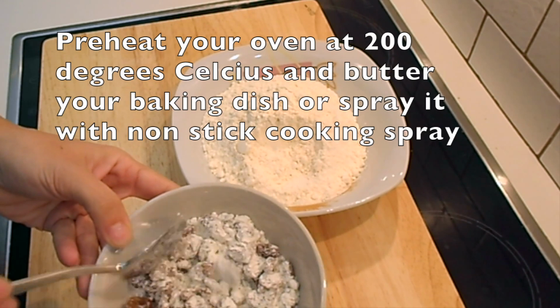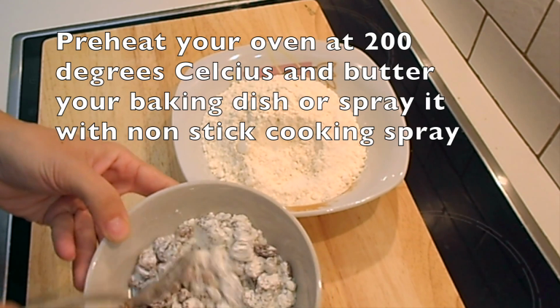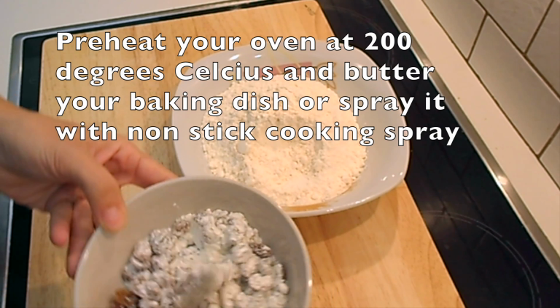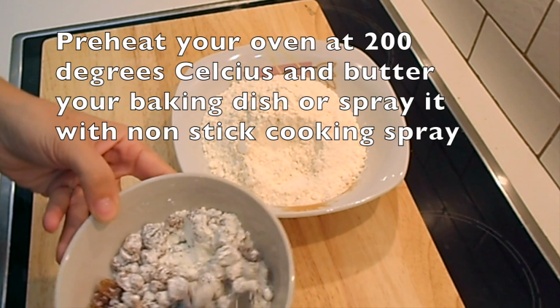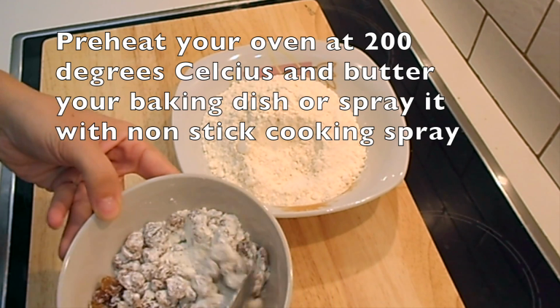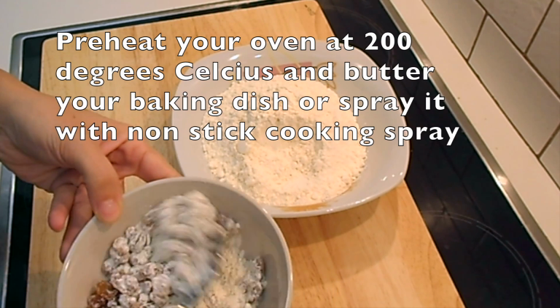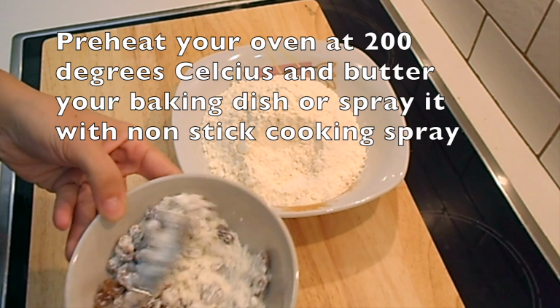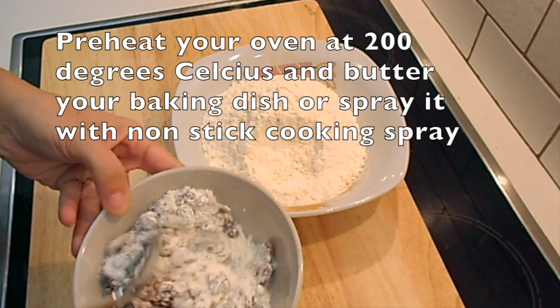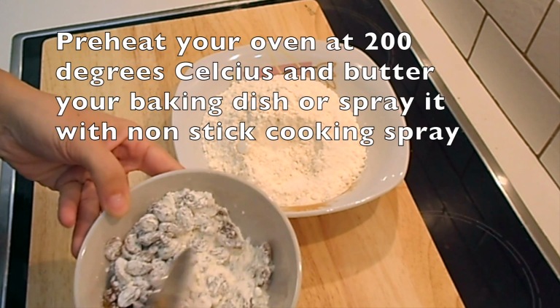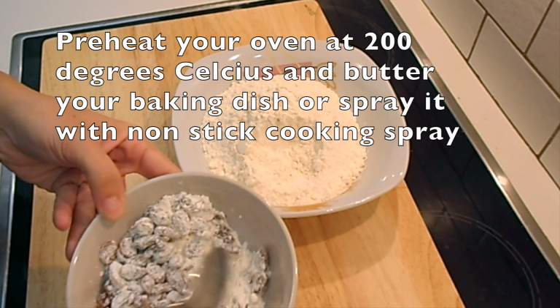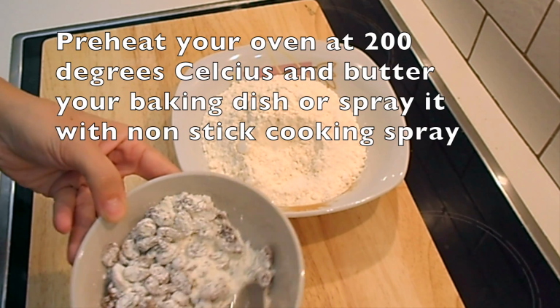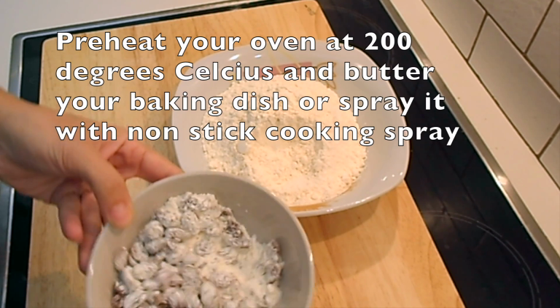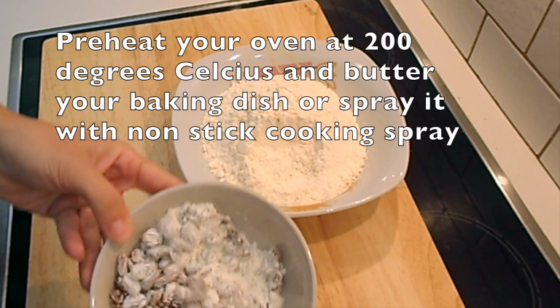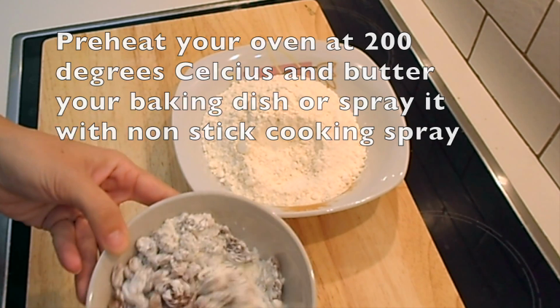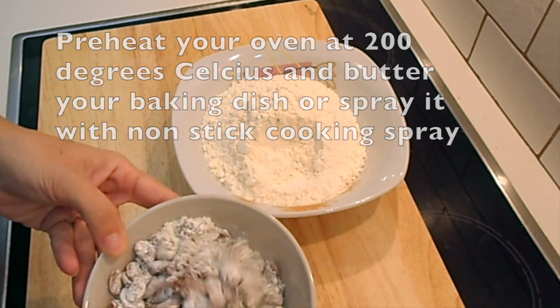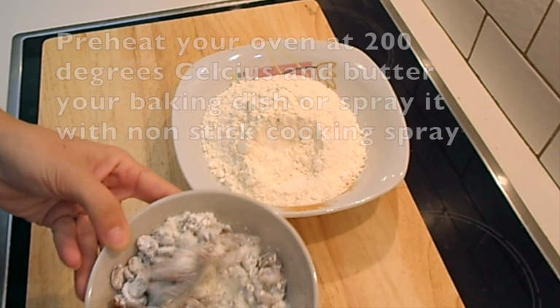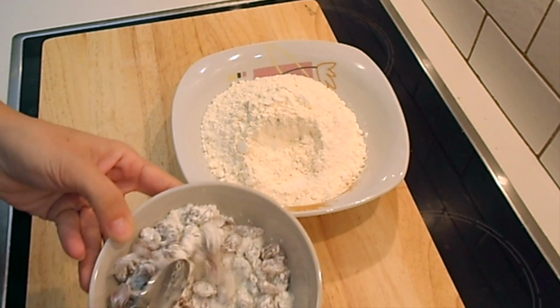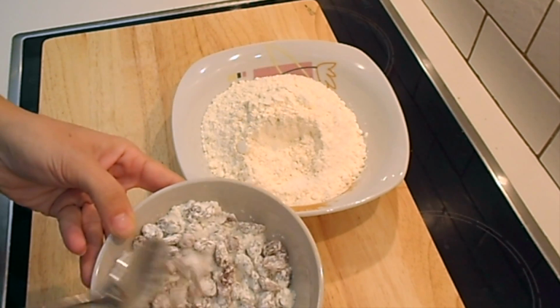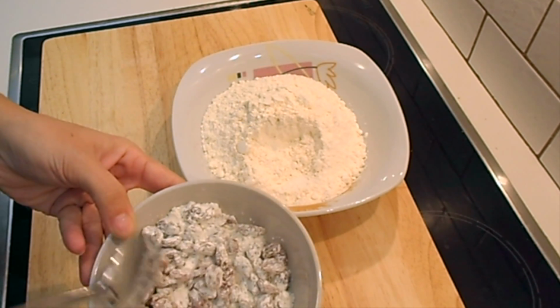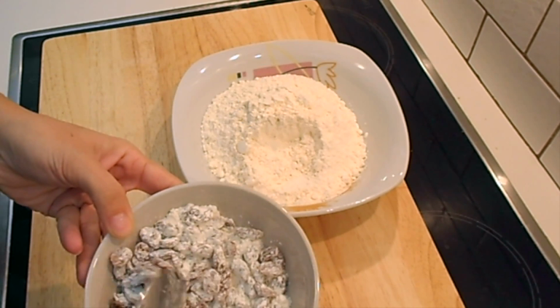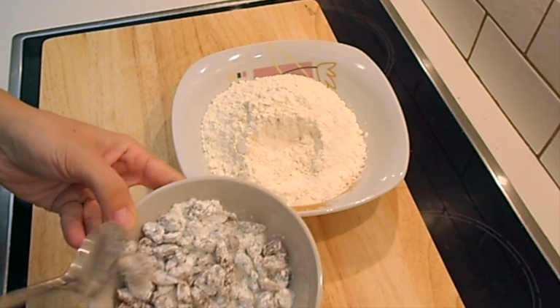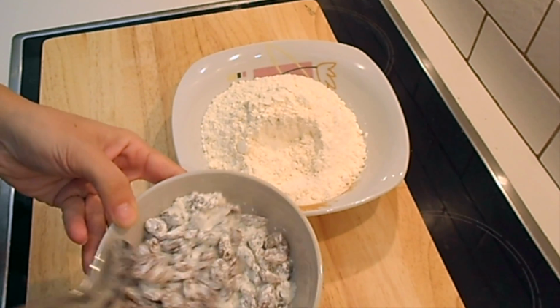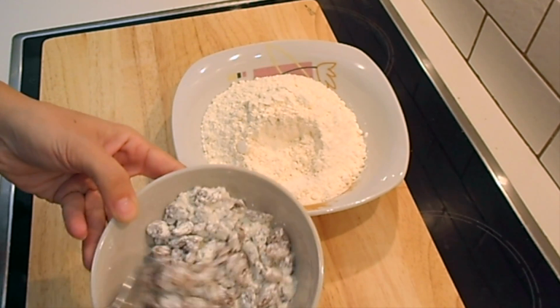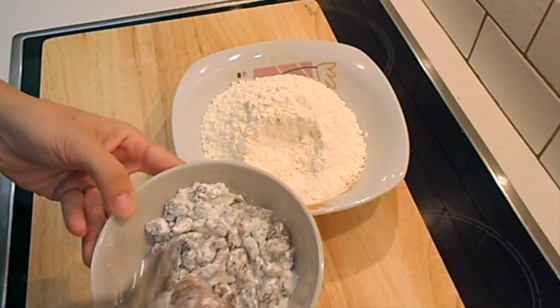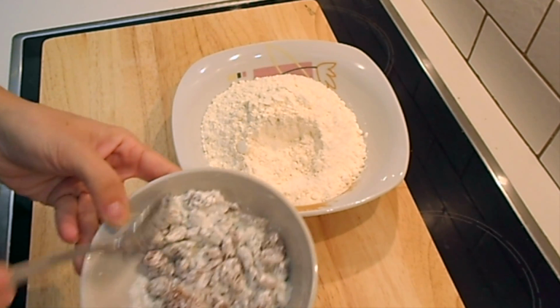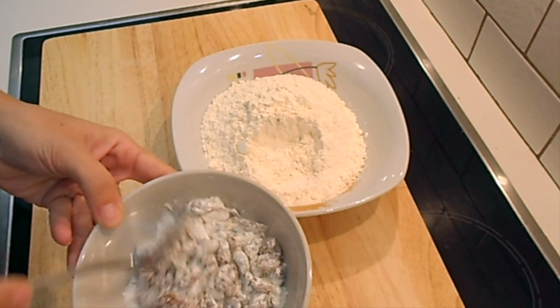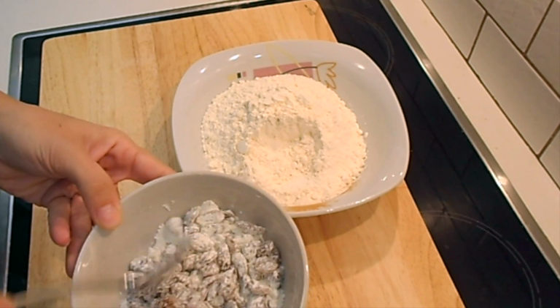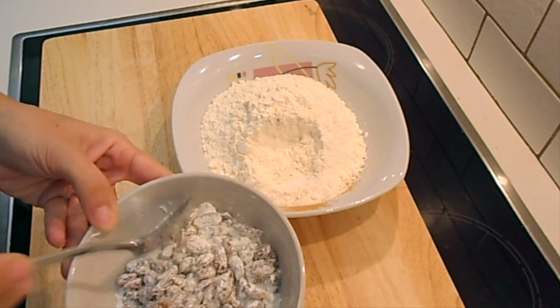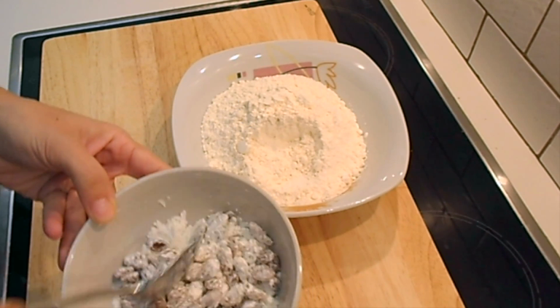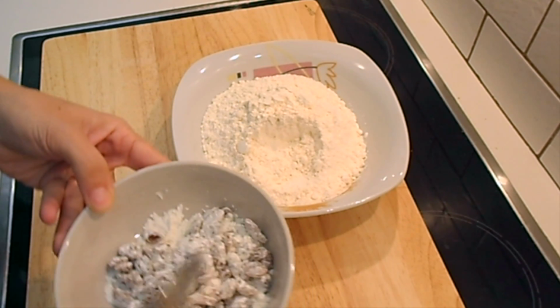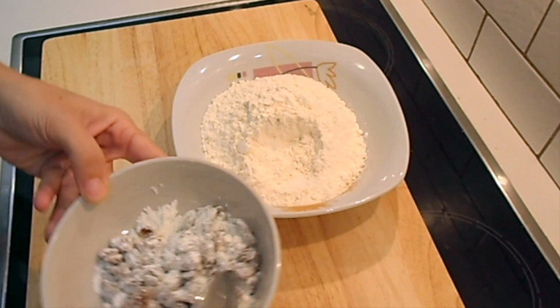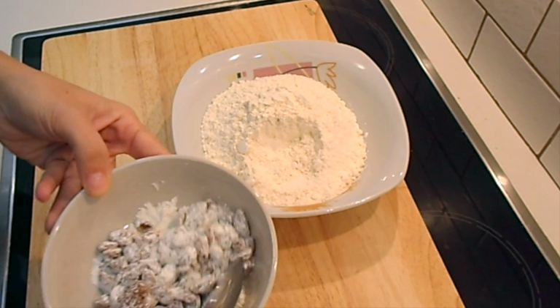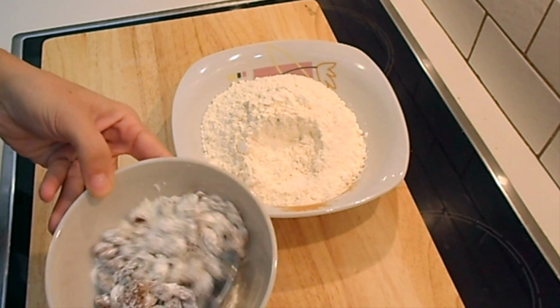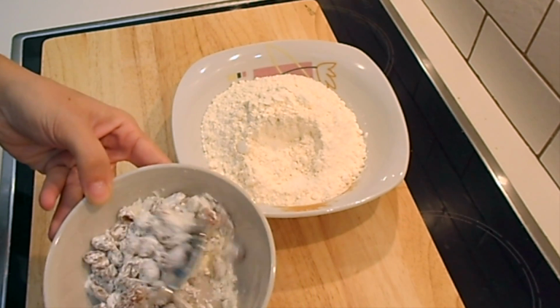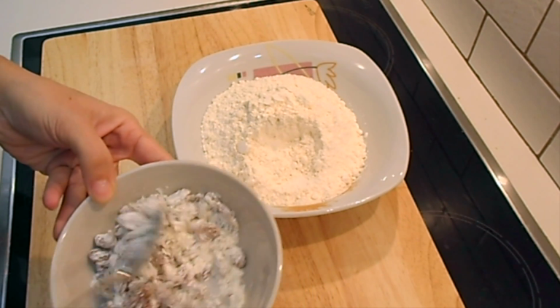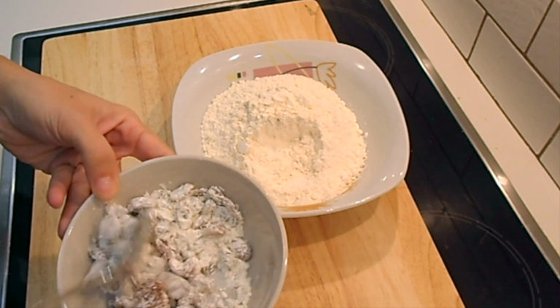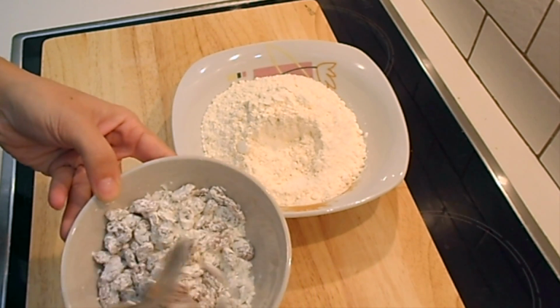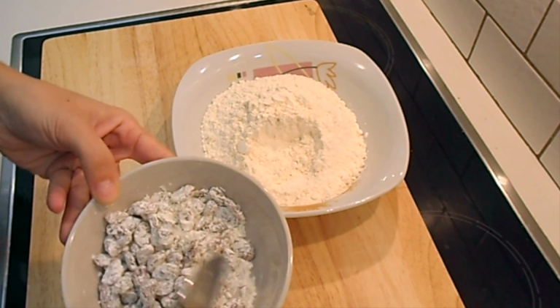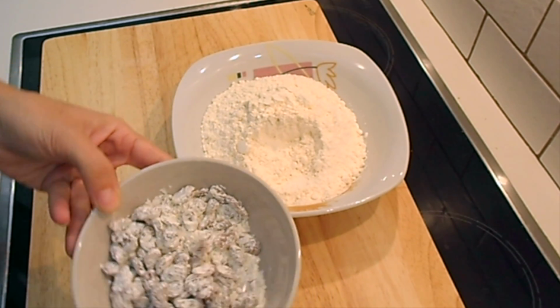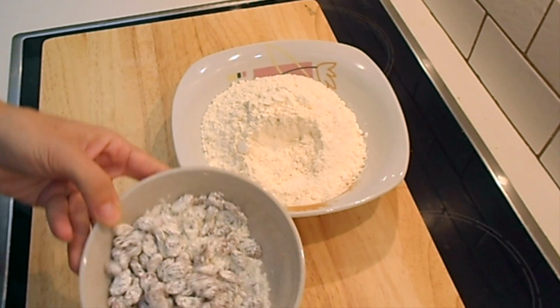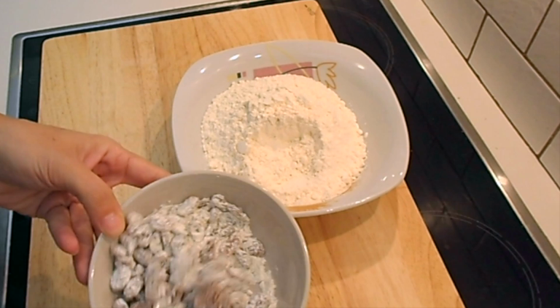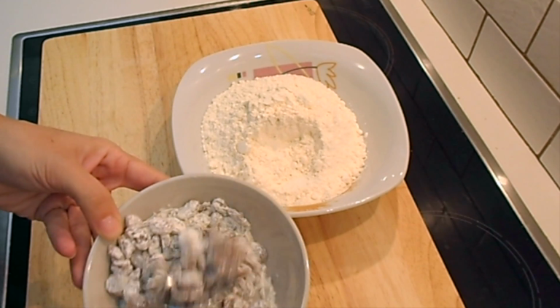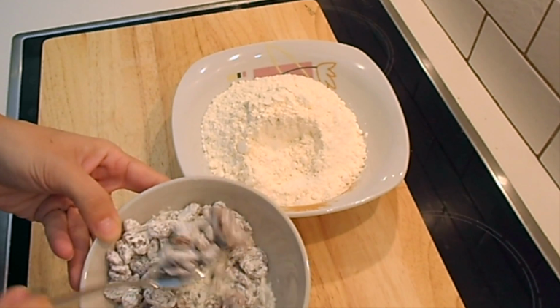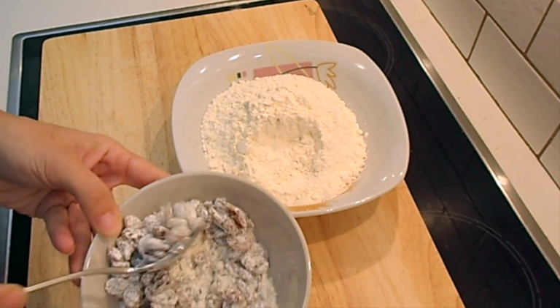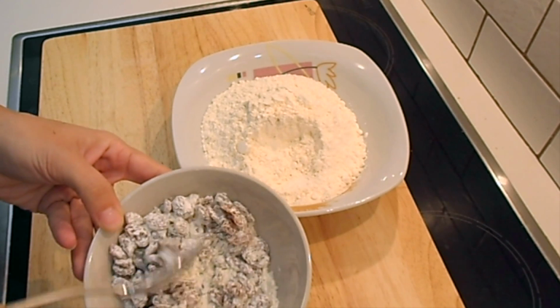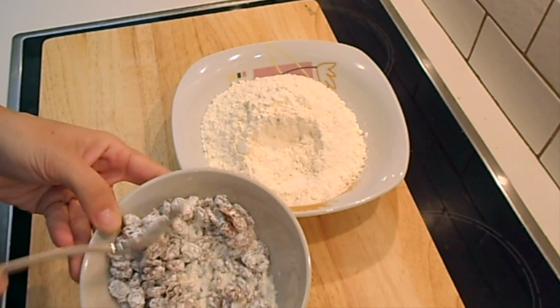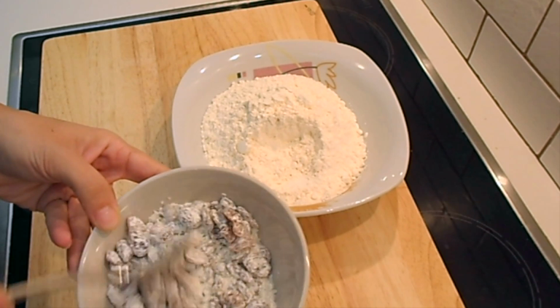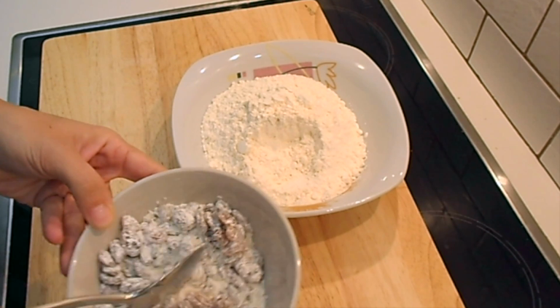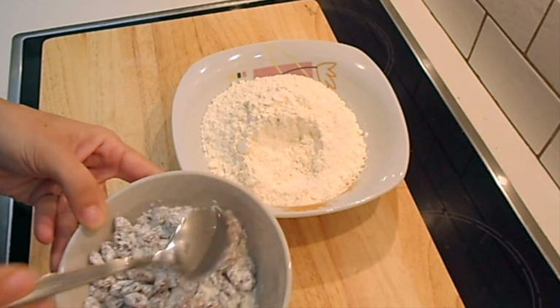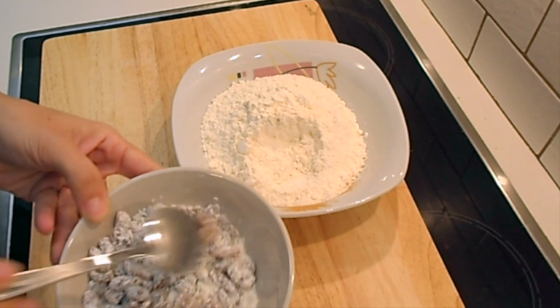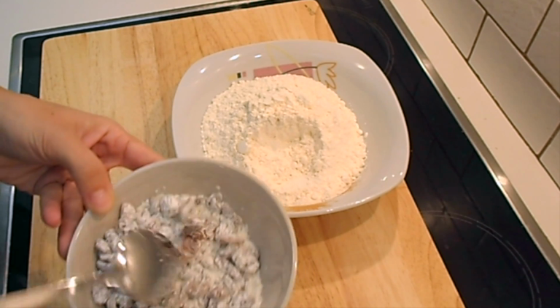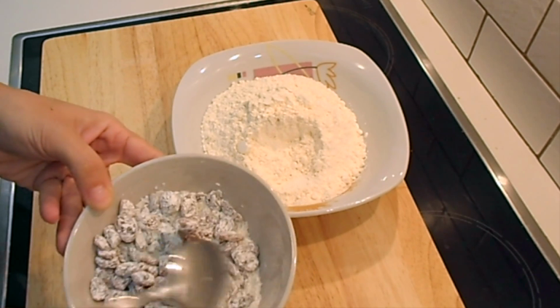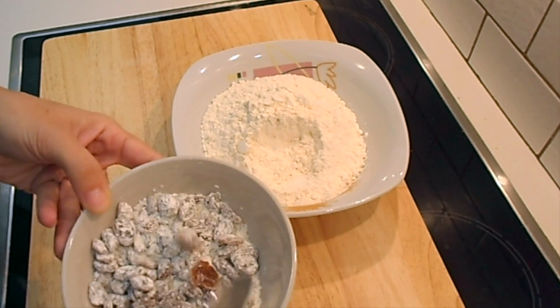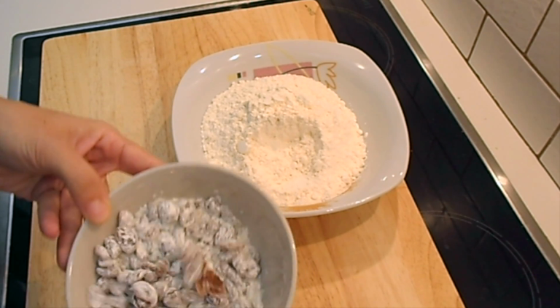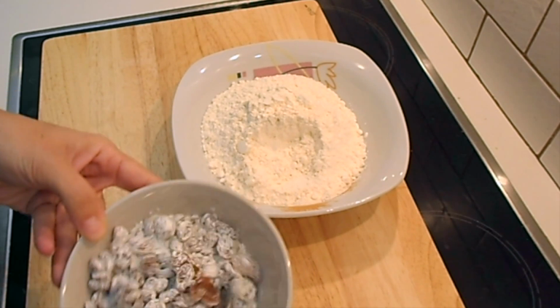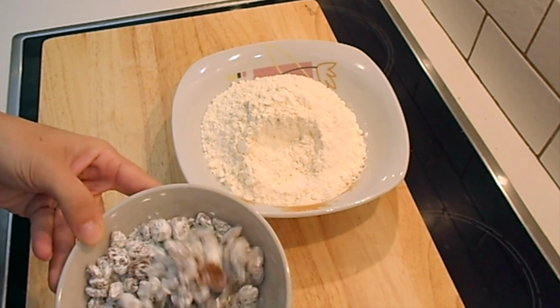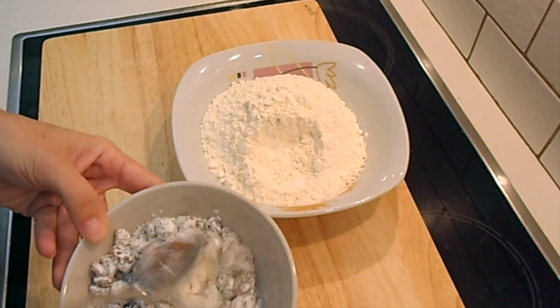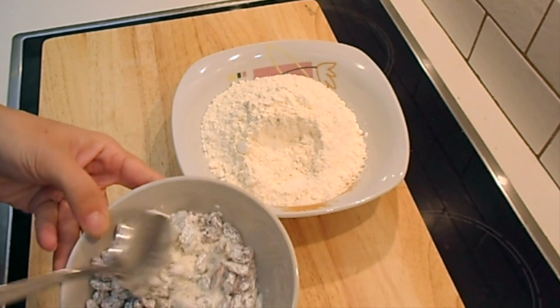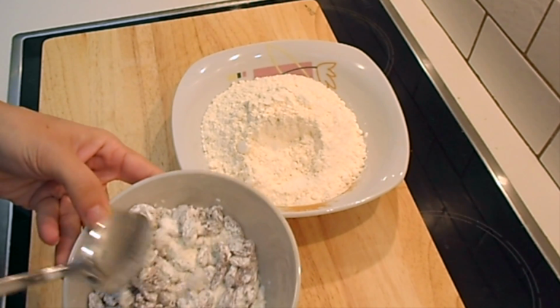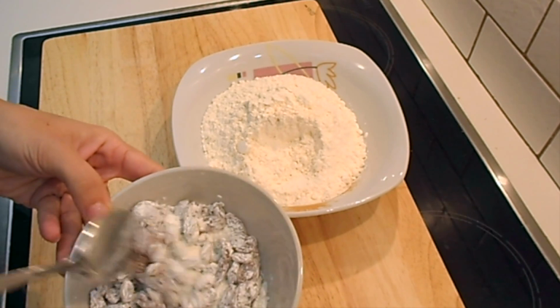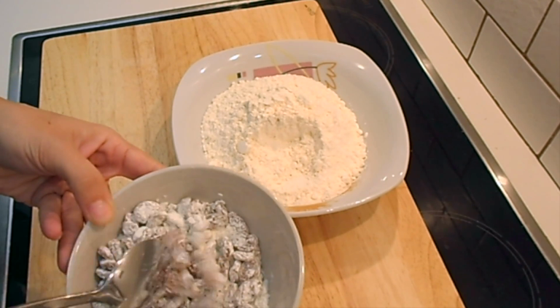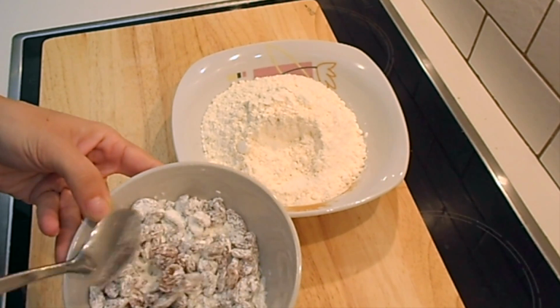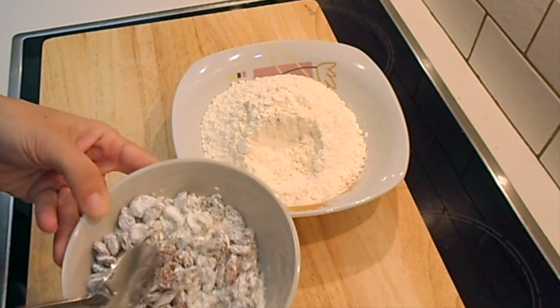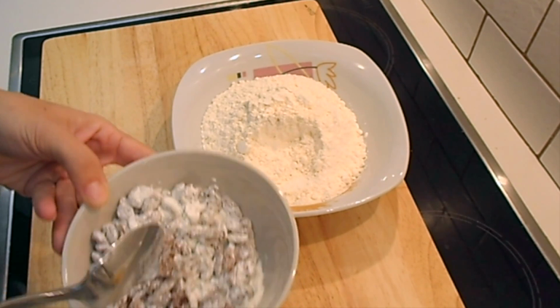First, take a spoon of flour and mix it with your raisins, so that the raisins will not fall down to the bottom of your baking dish.